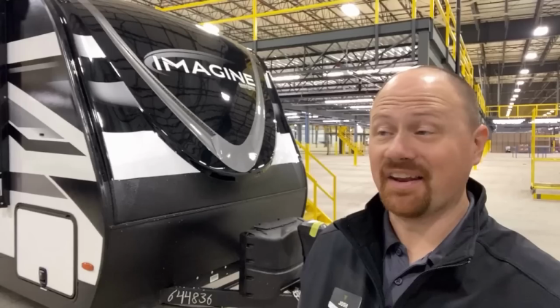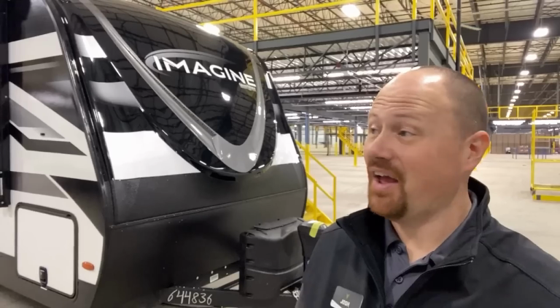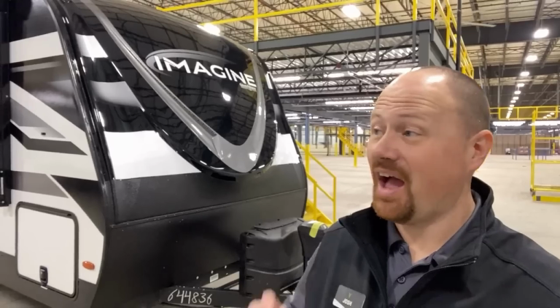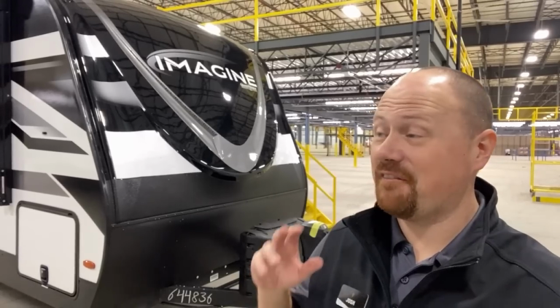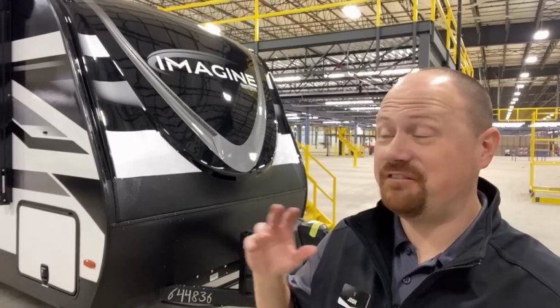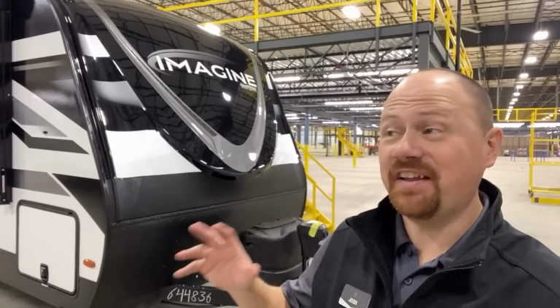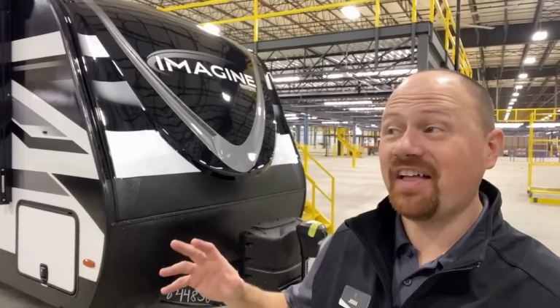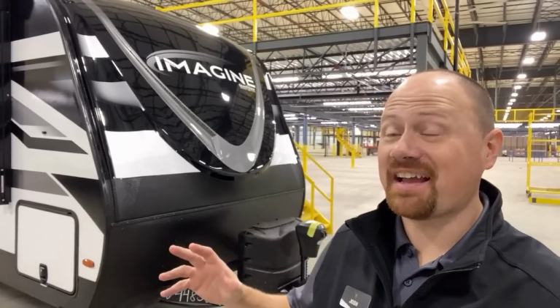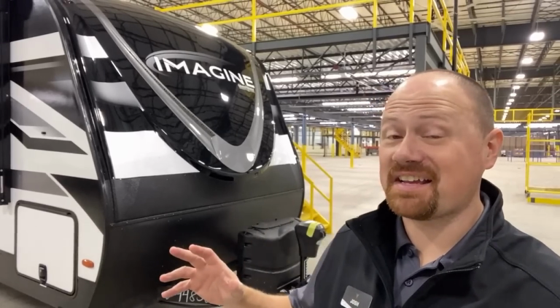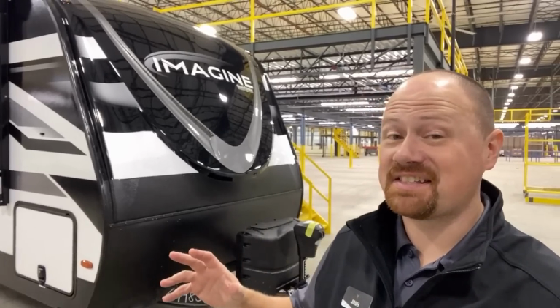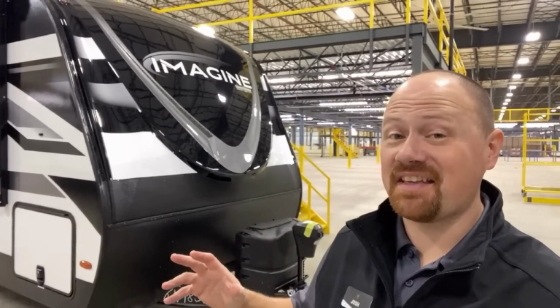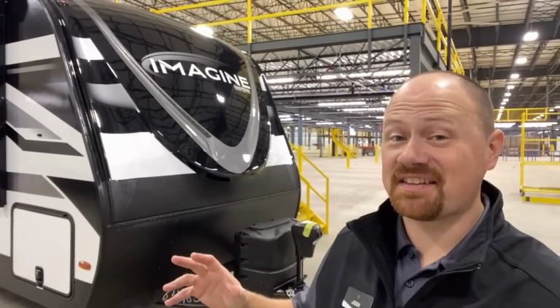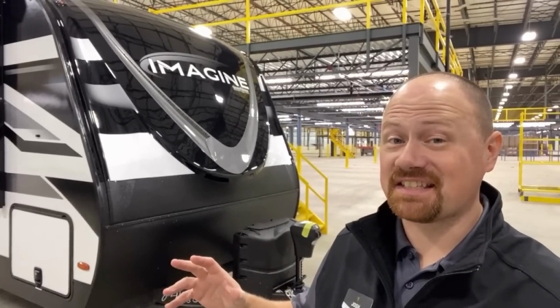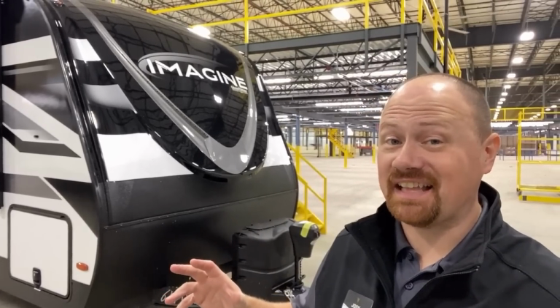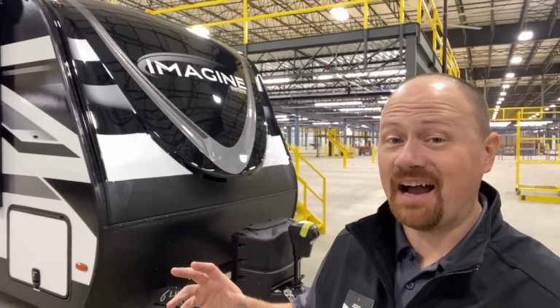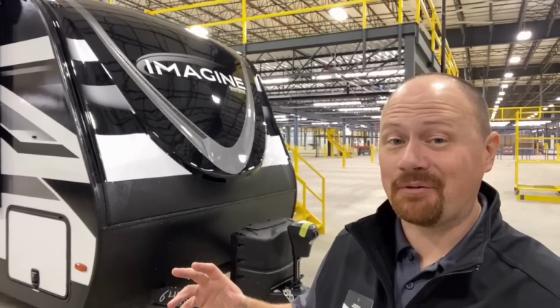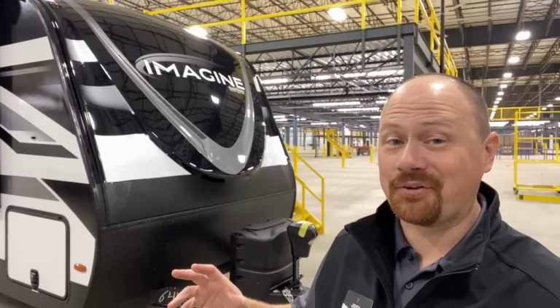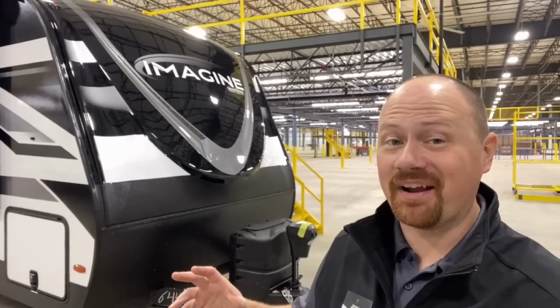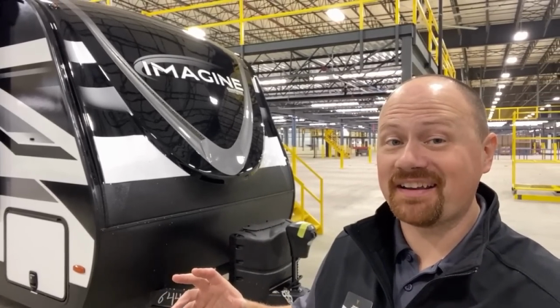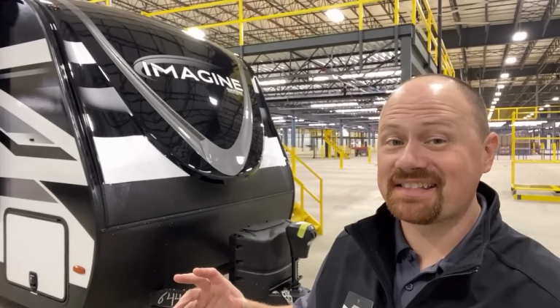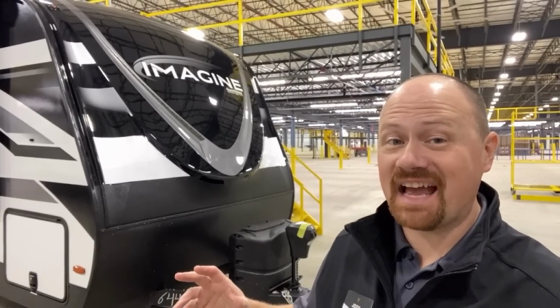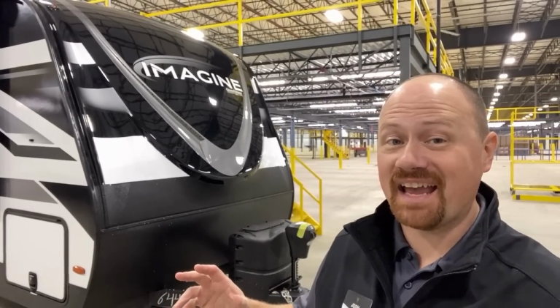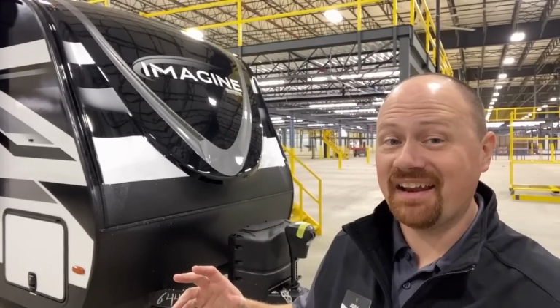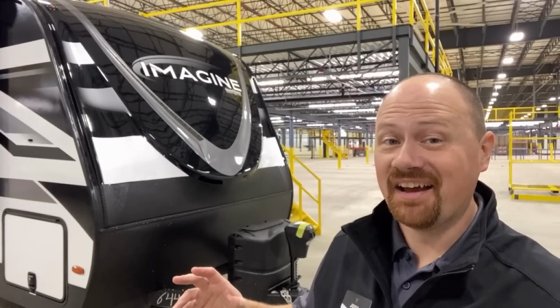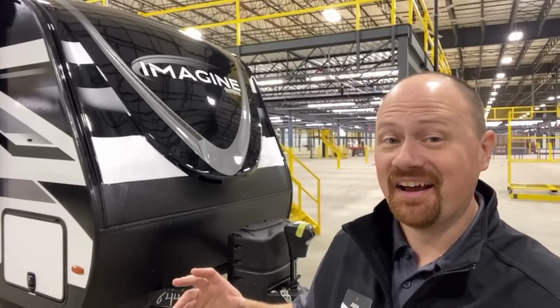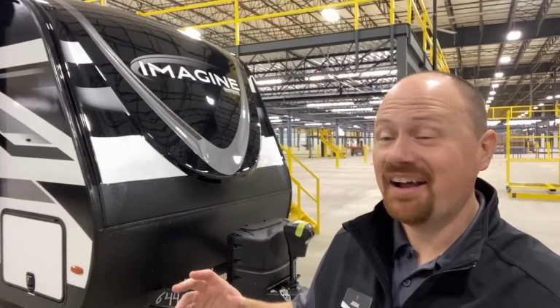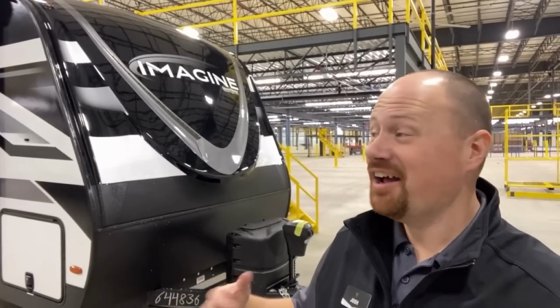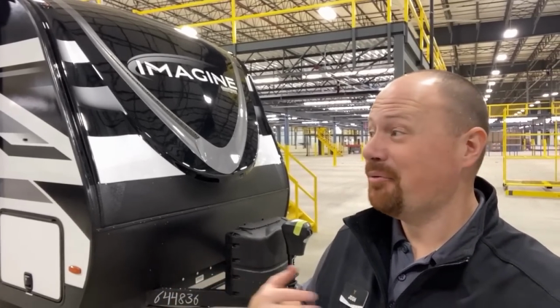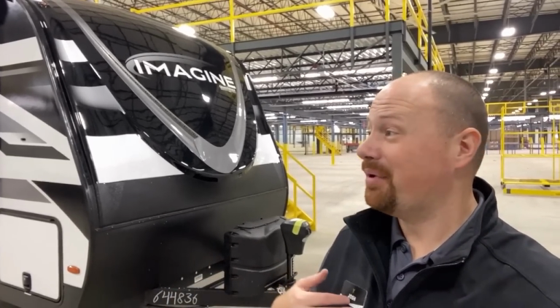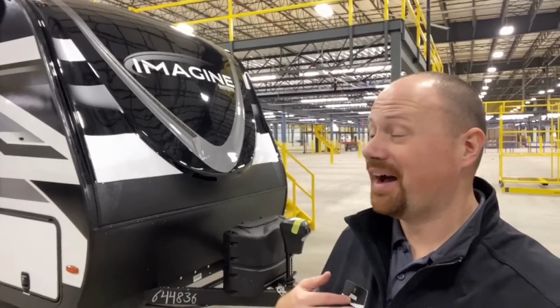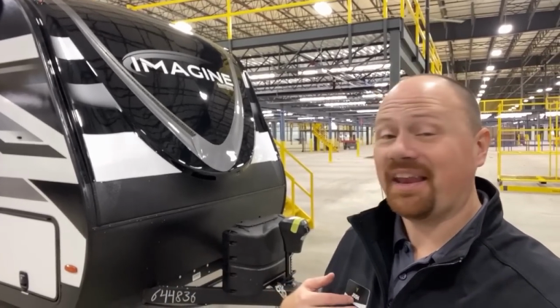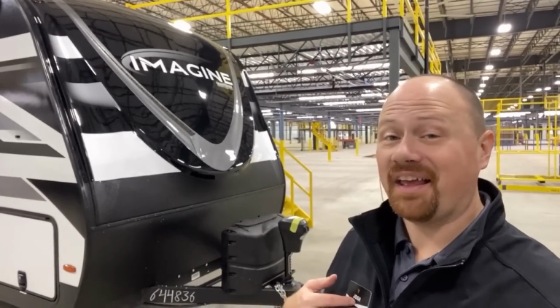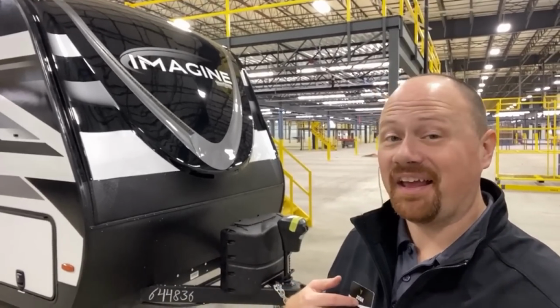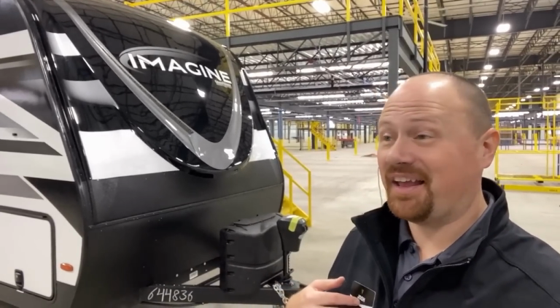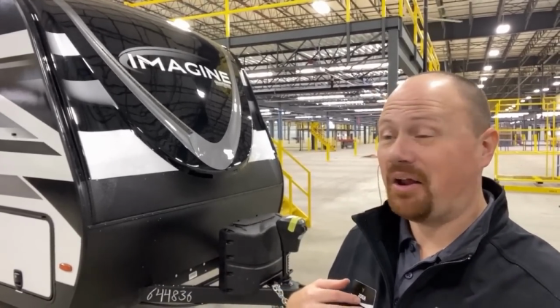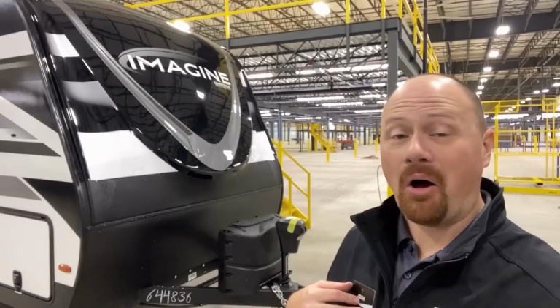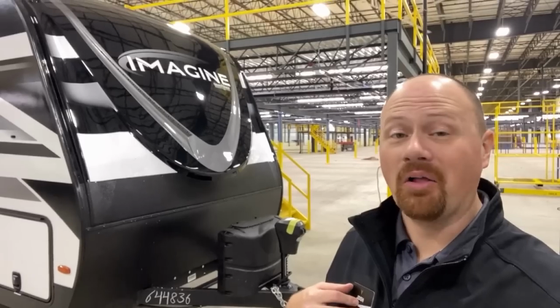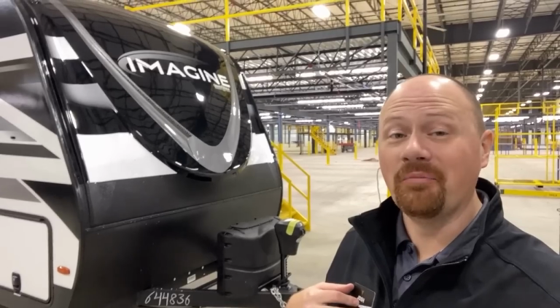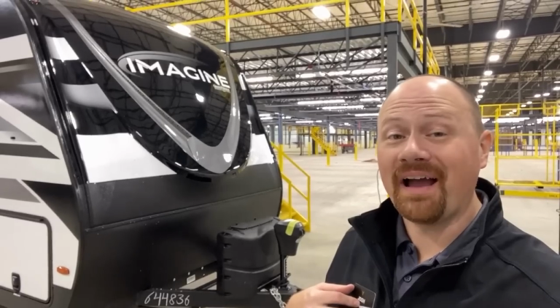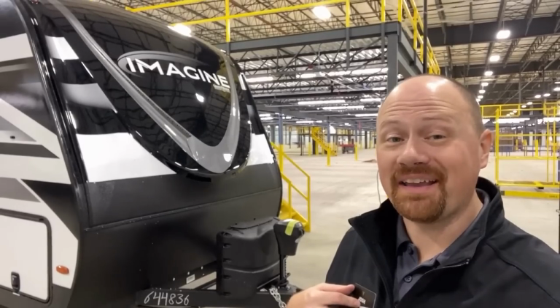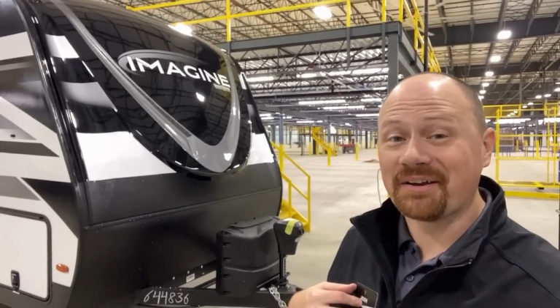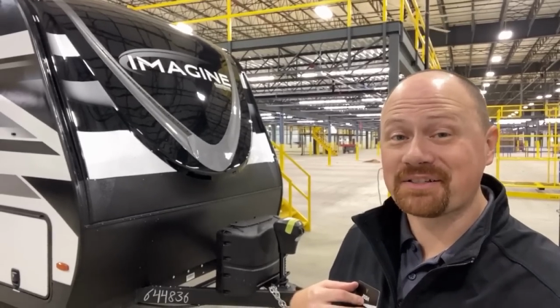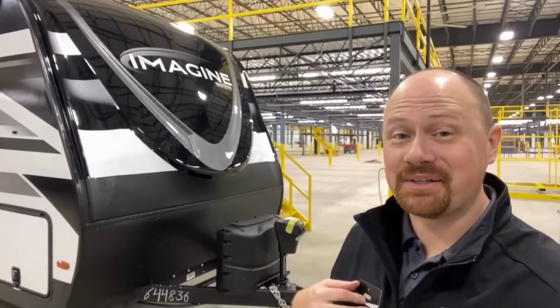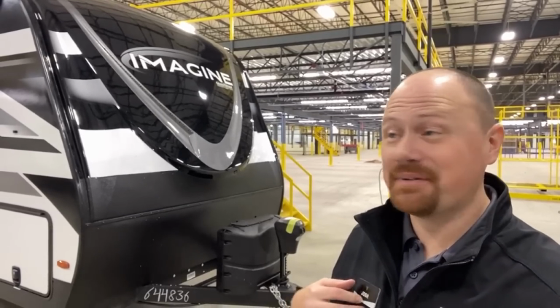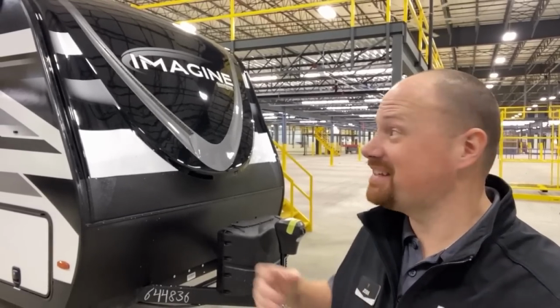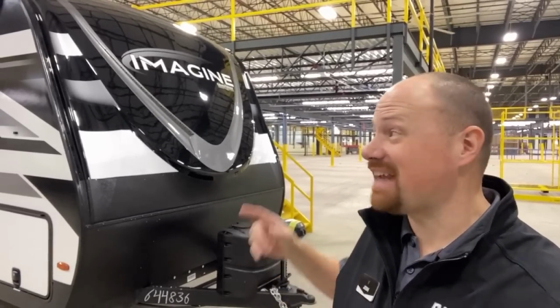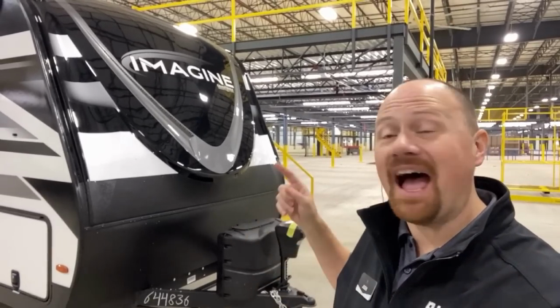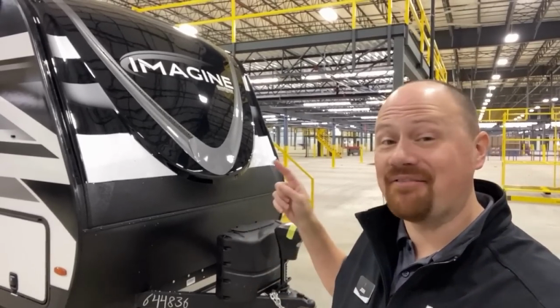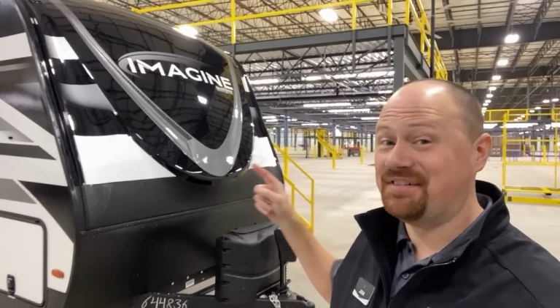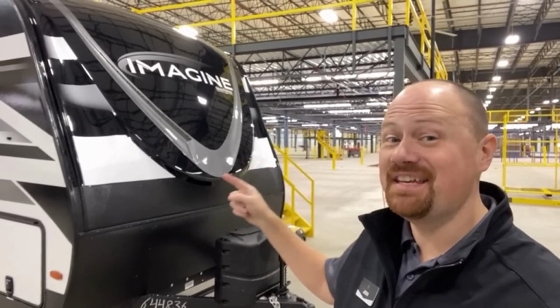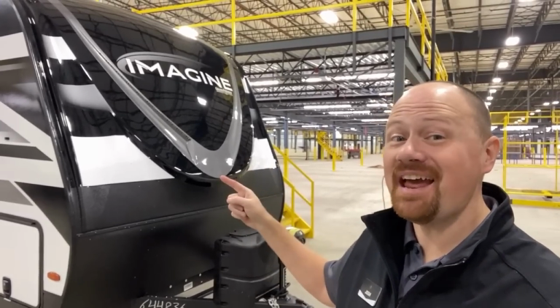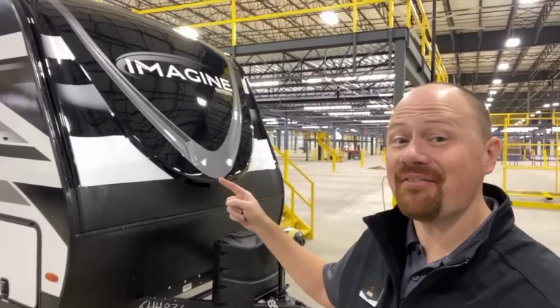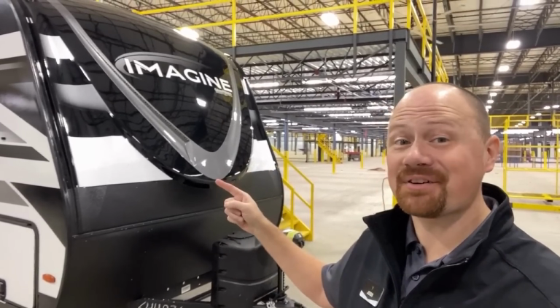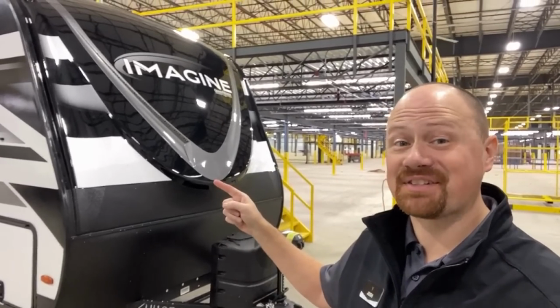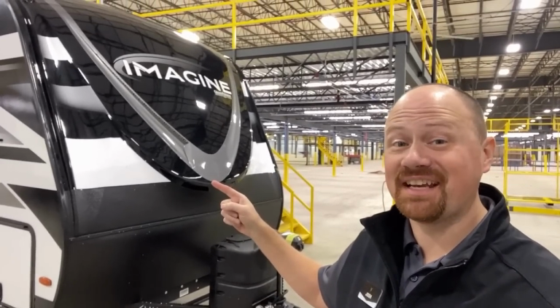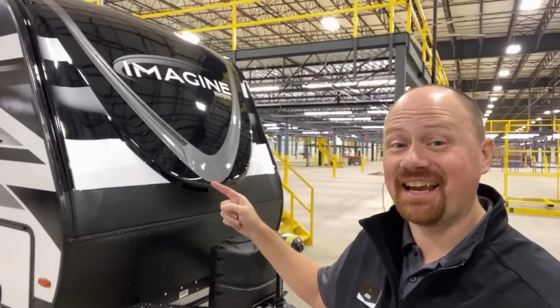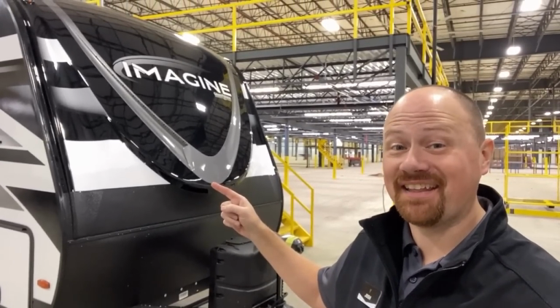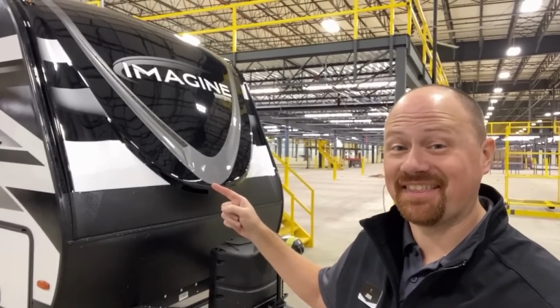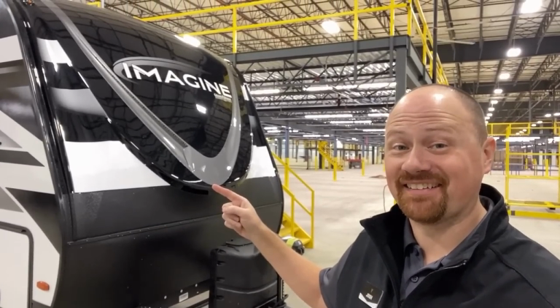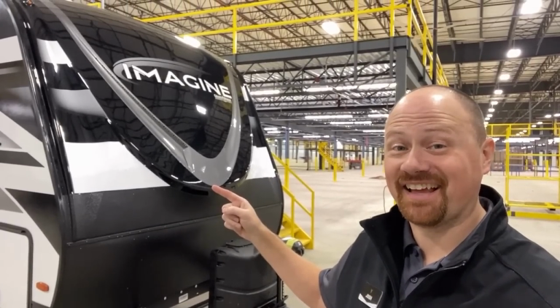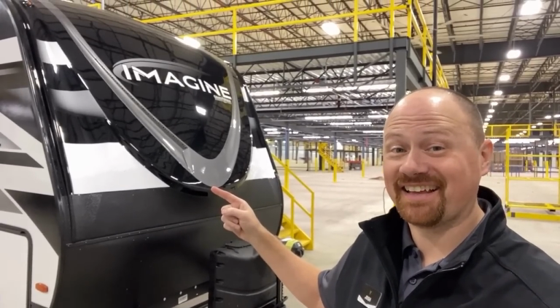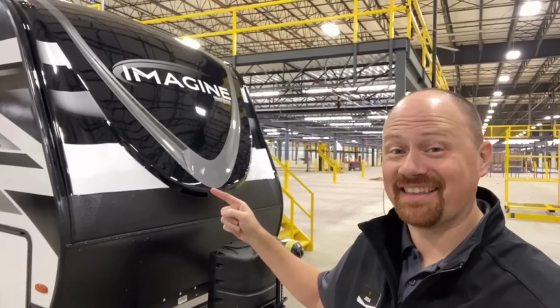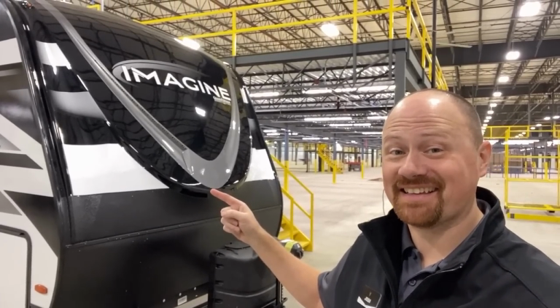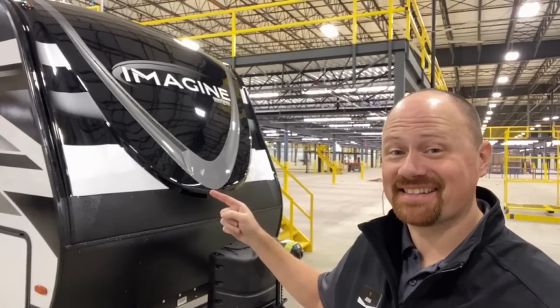I feel like I say this a lot with Grand Design, but in all my years doing this, I've never seen anything like this.